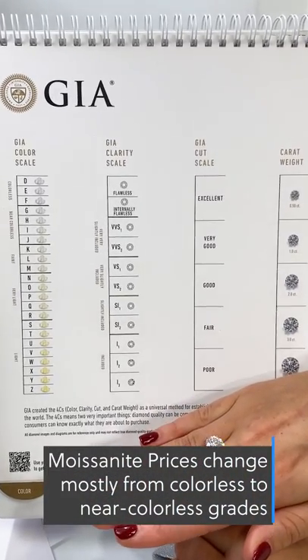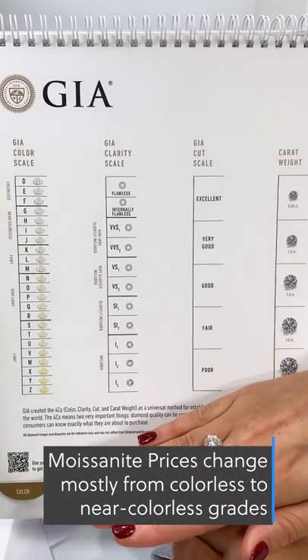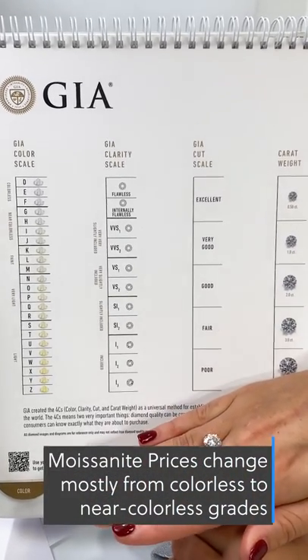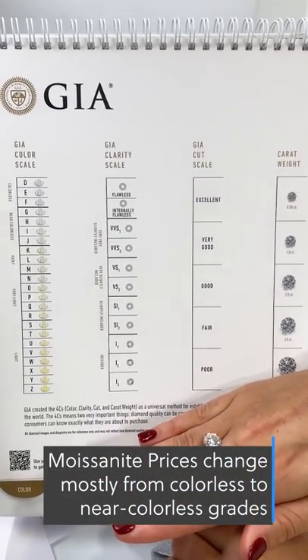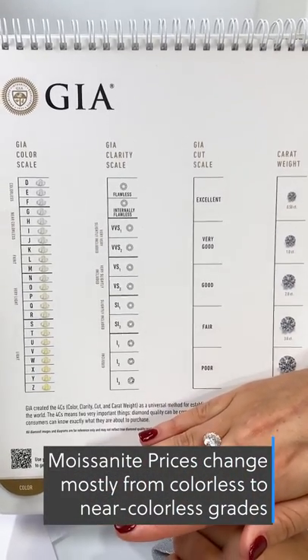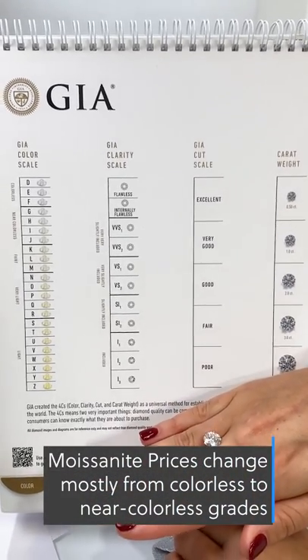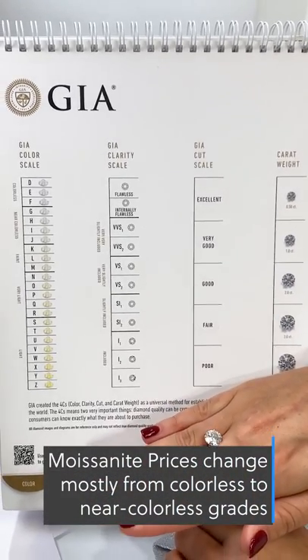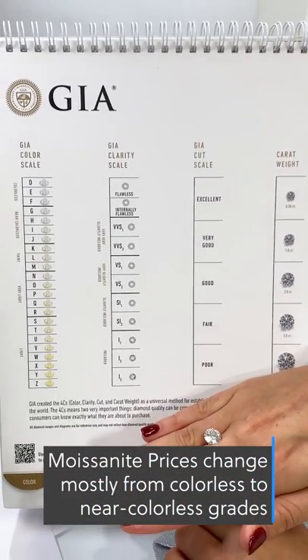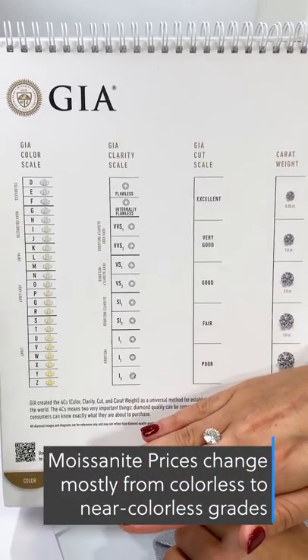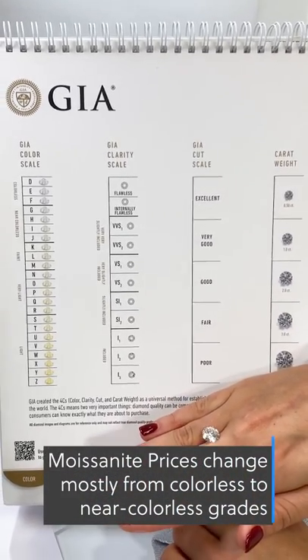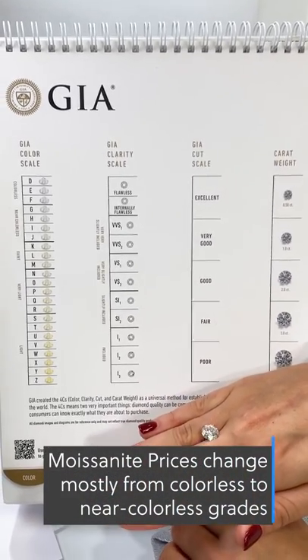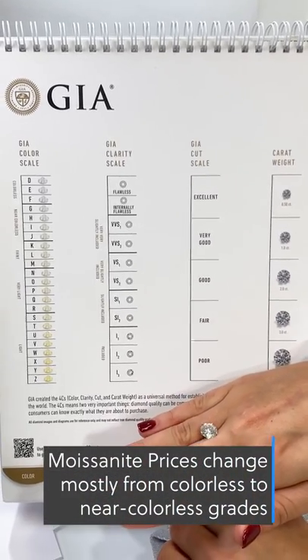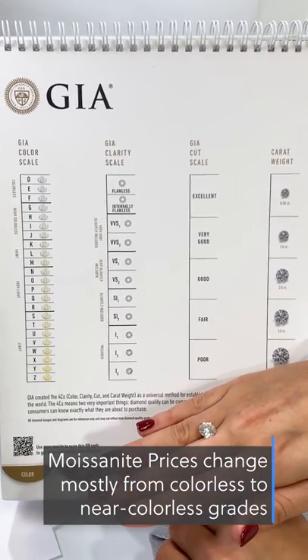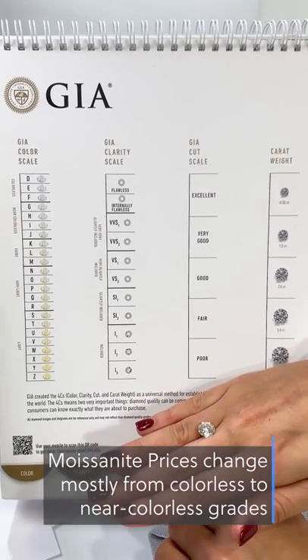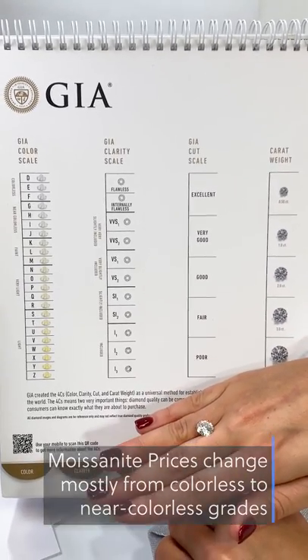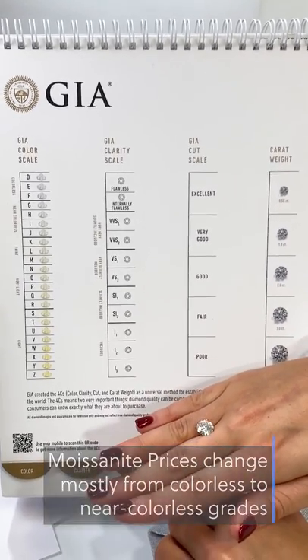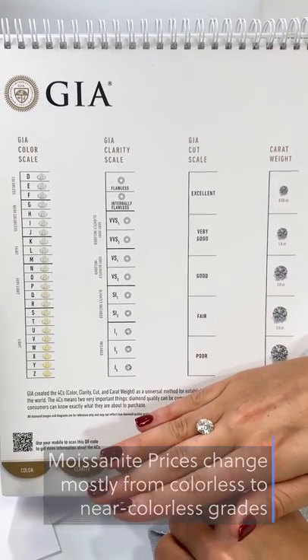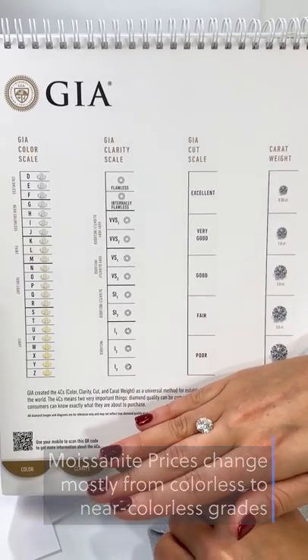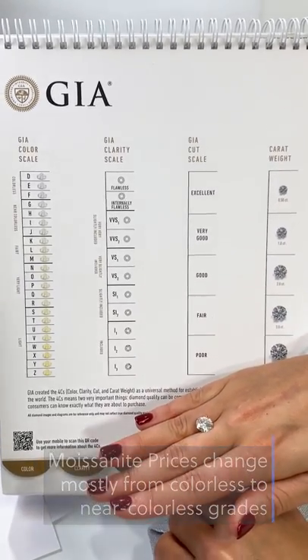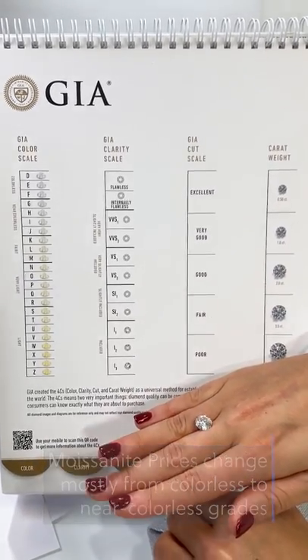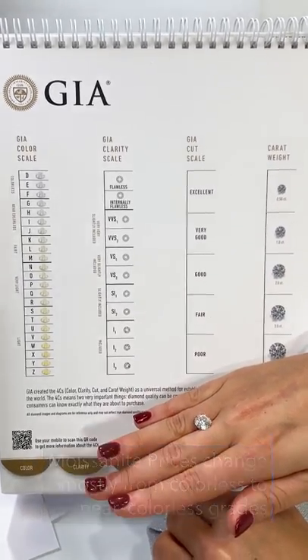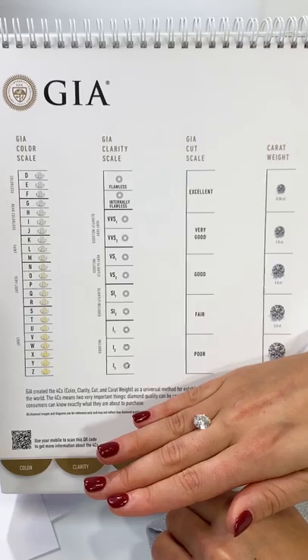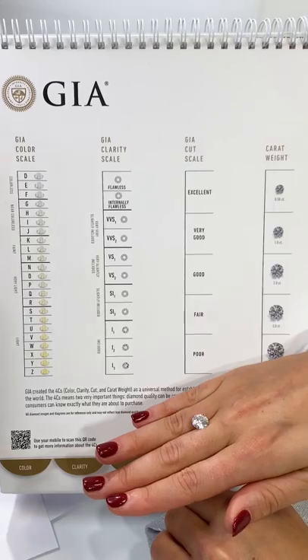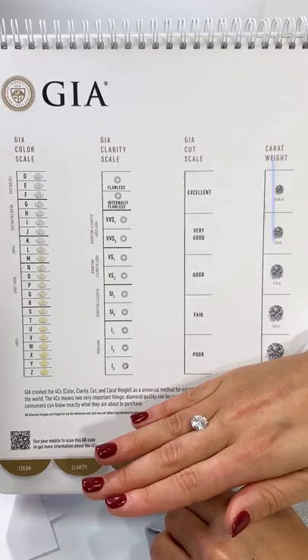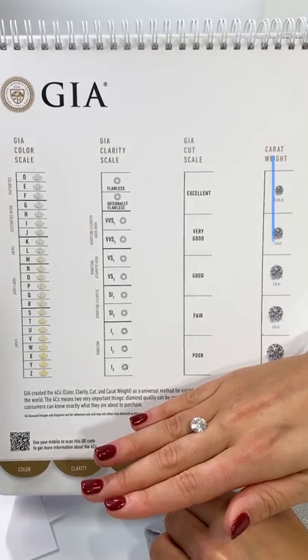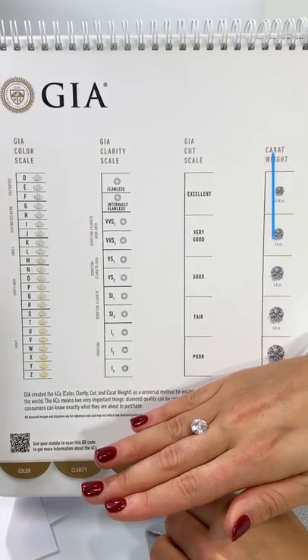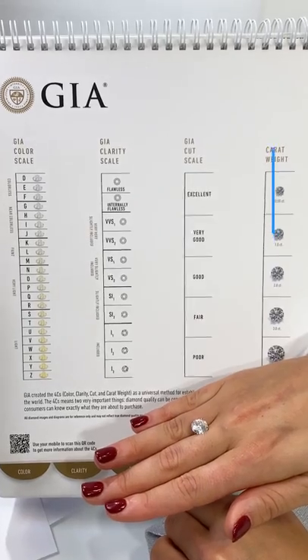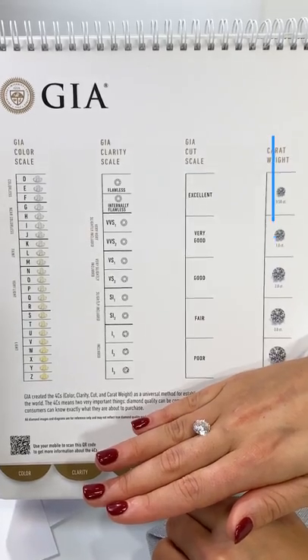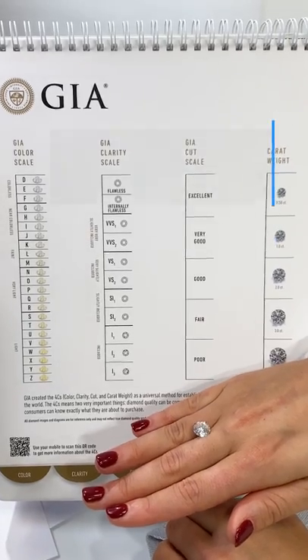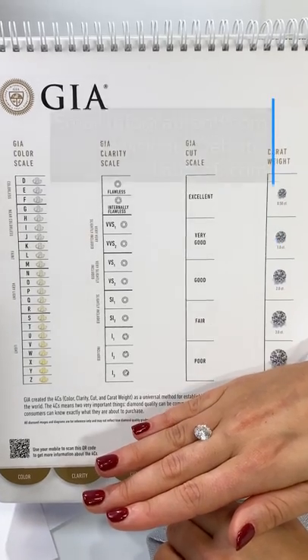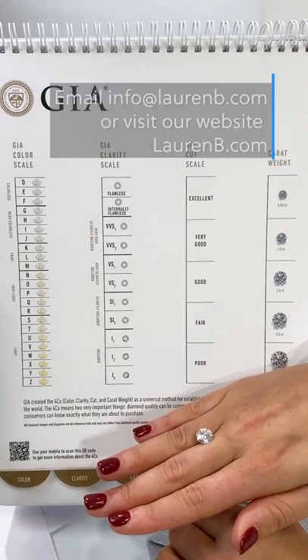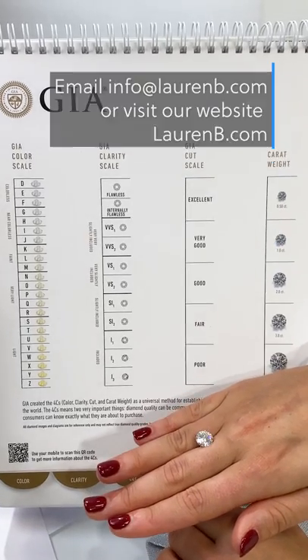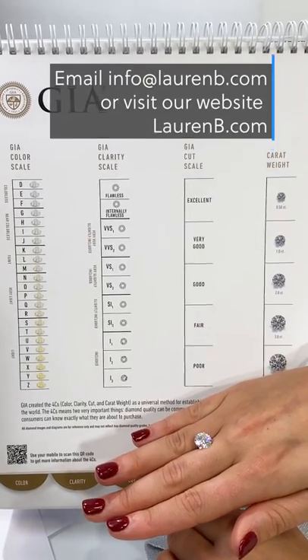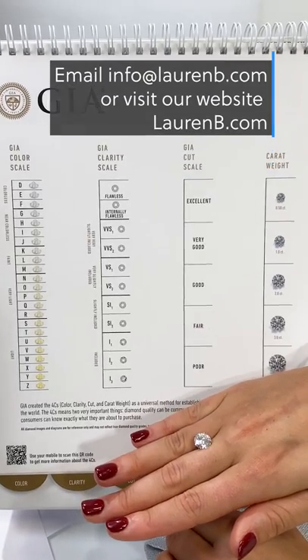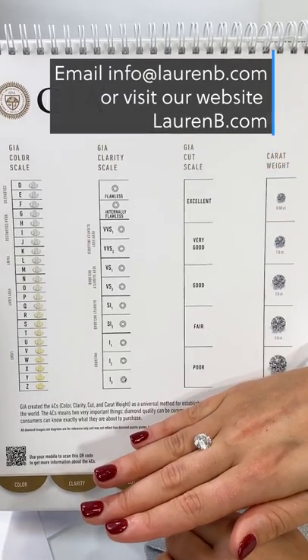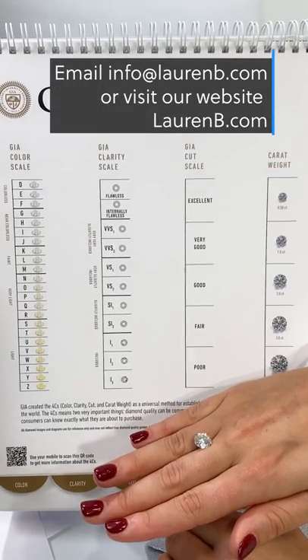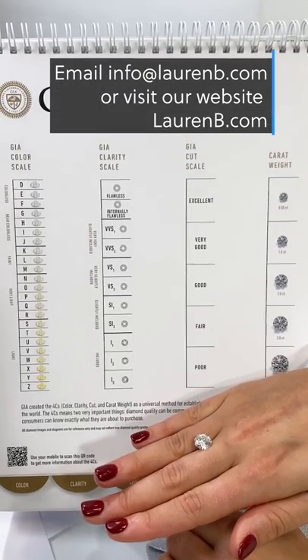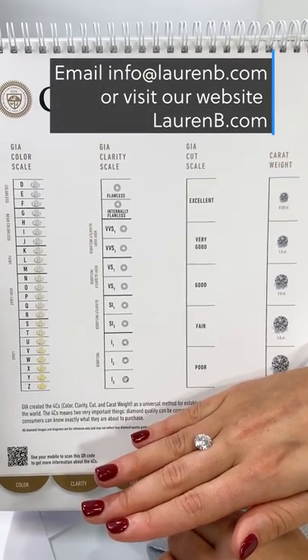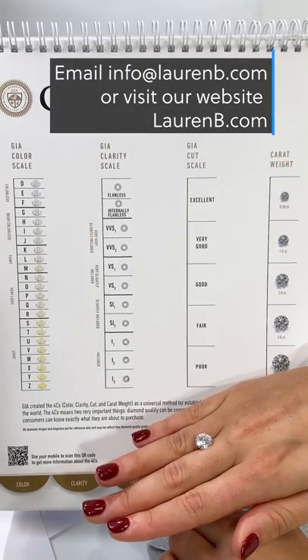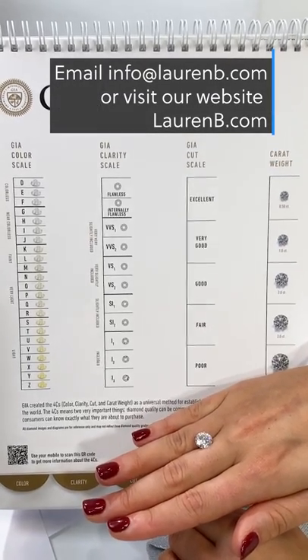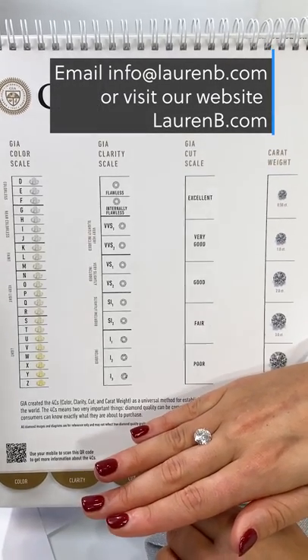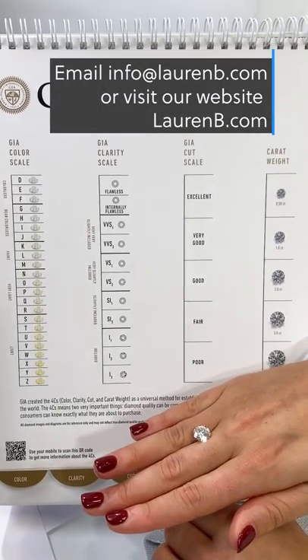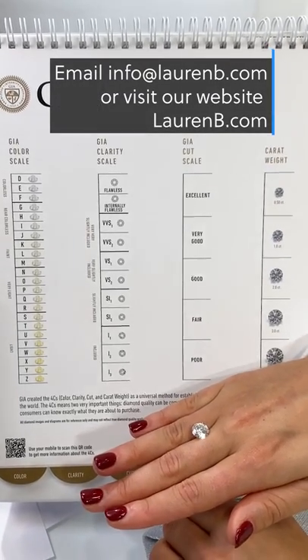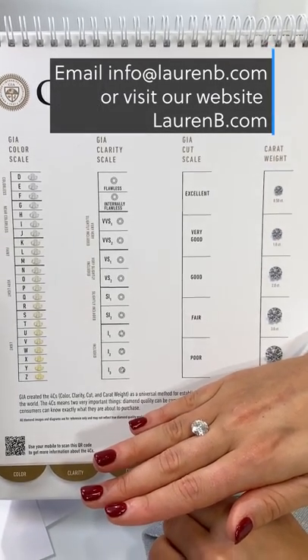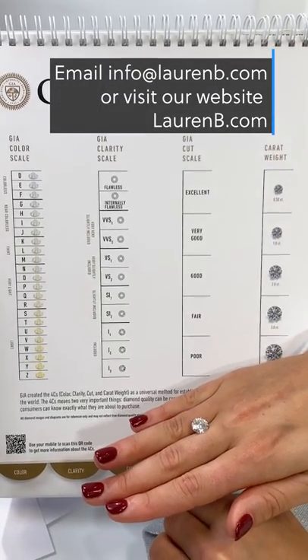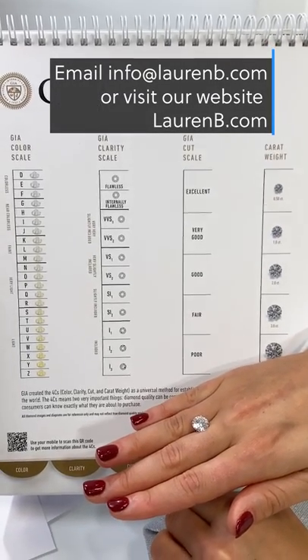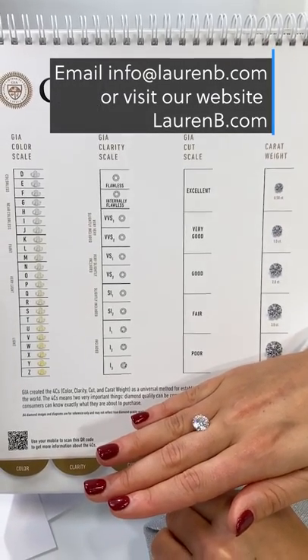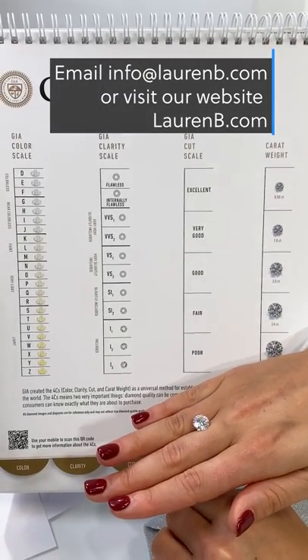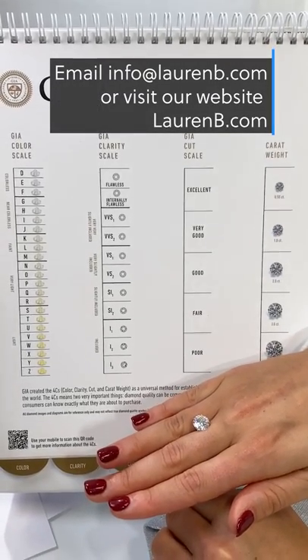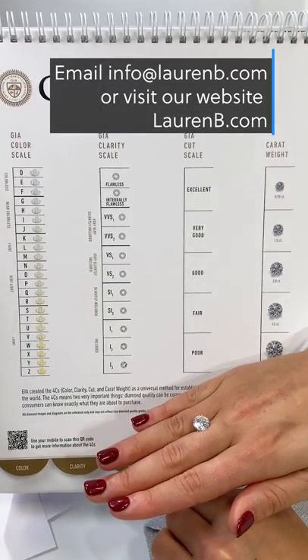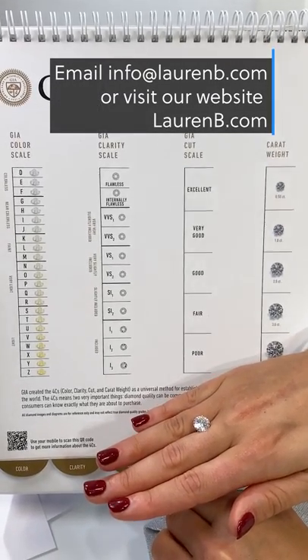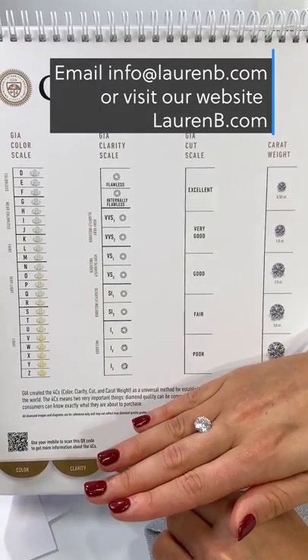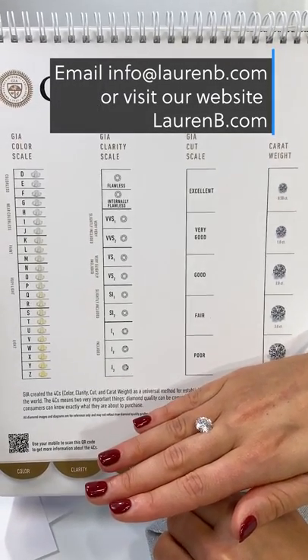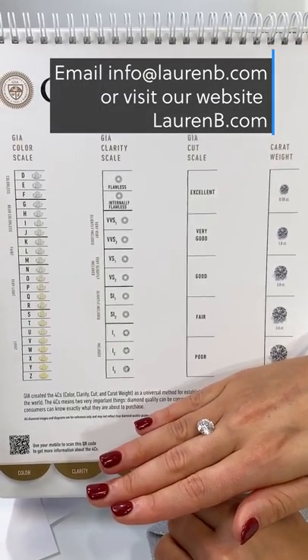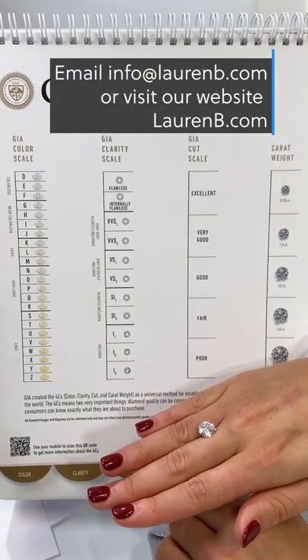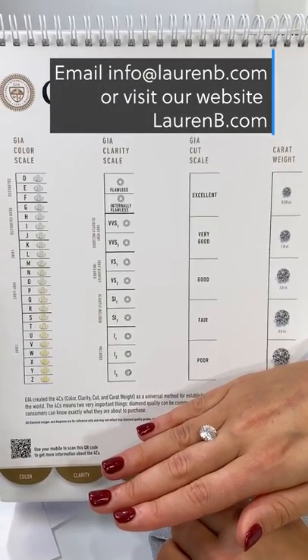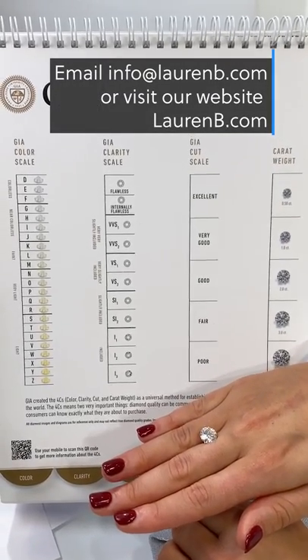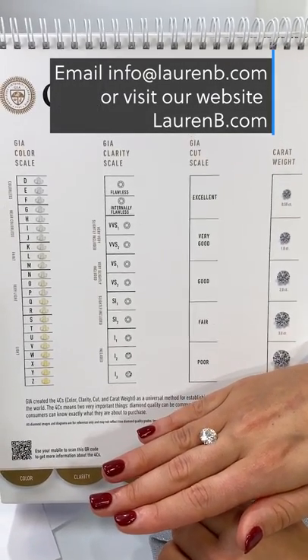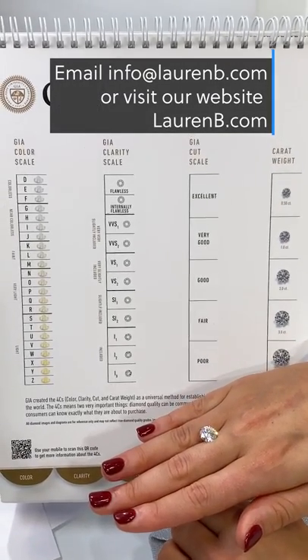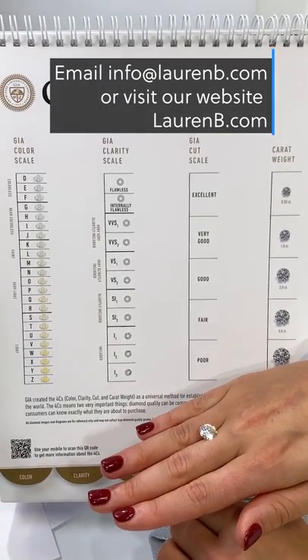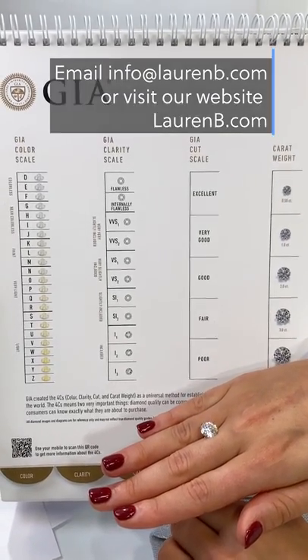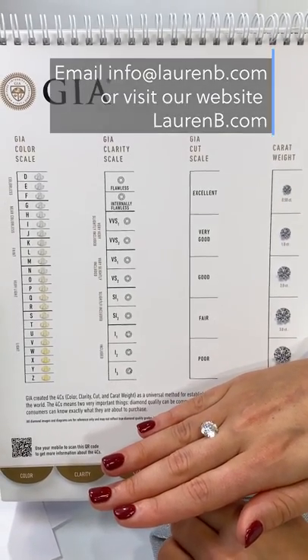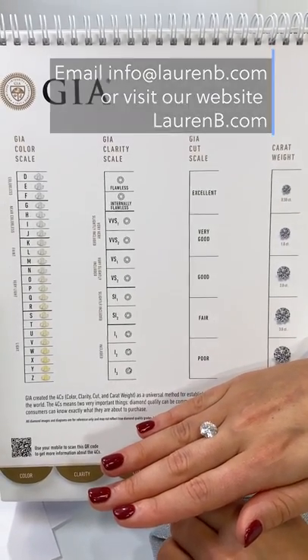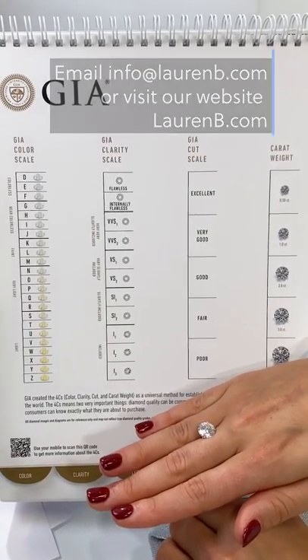Our time is up, so we hope you enjoyed this segment of everything you need to know about diamond versus moissanite. Tune in next time!